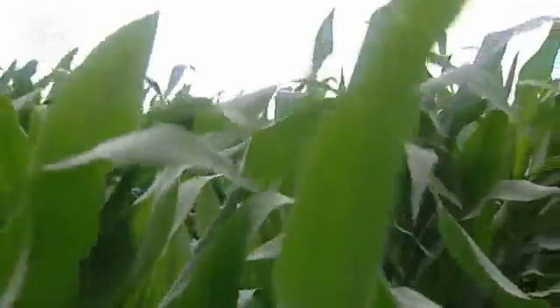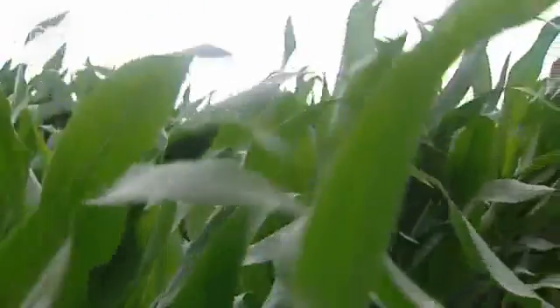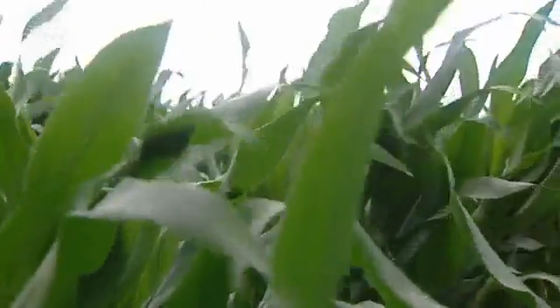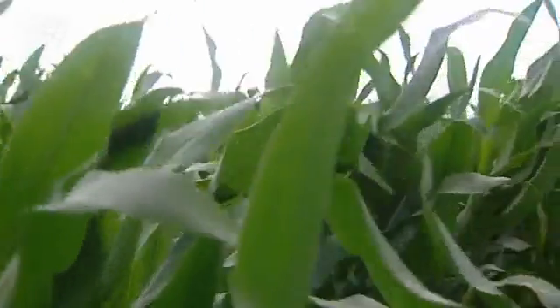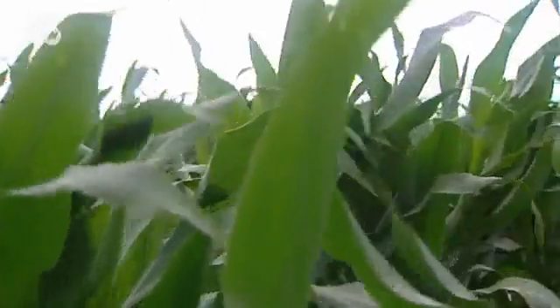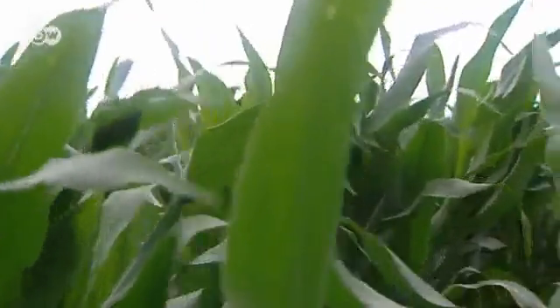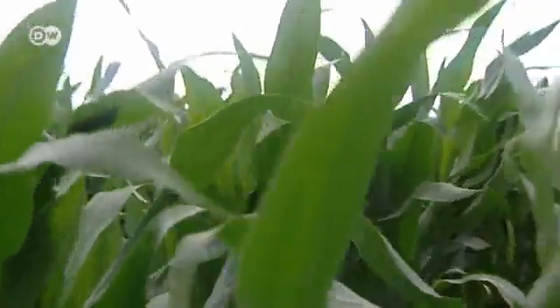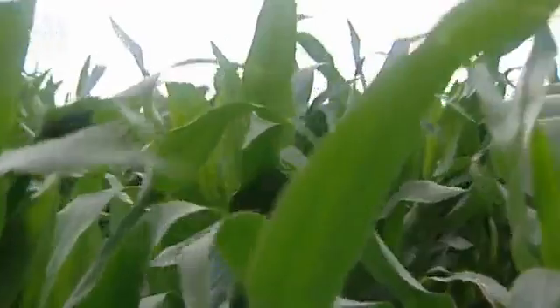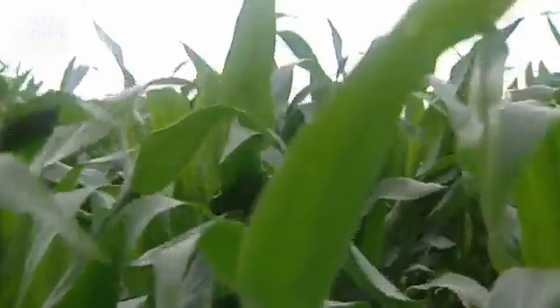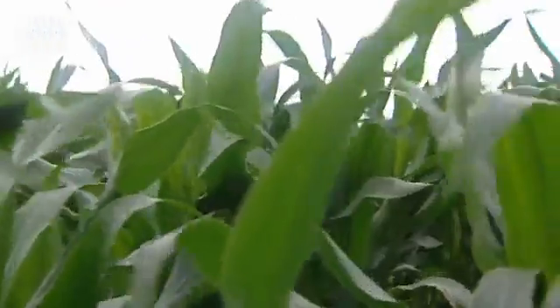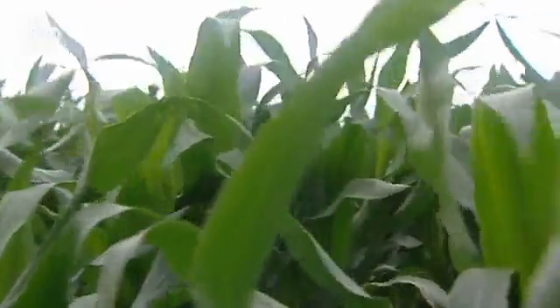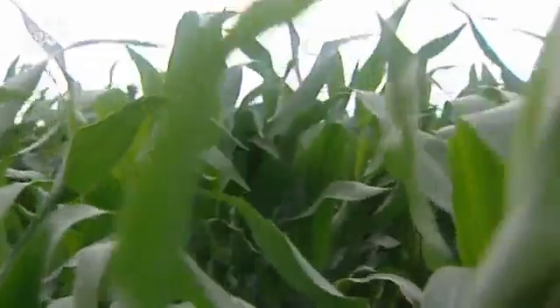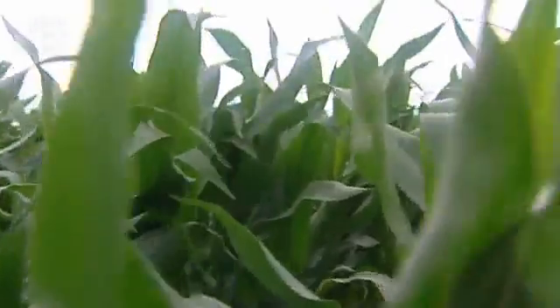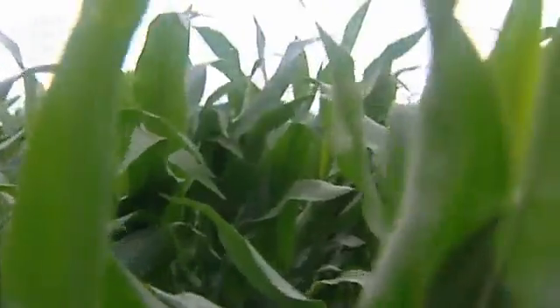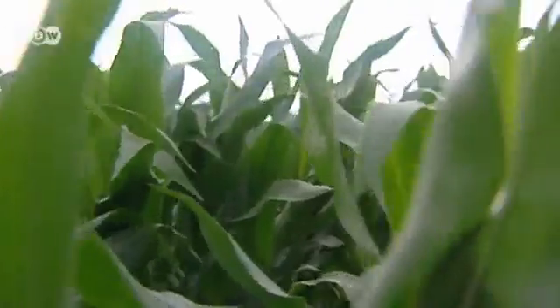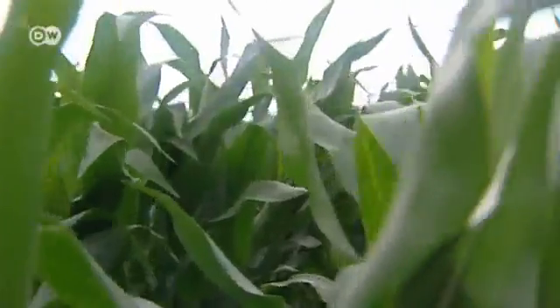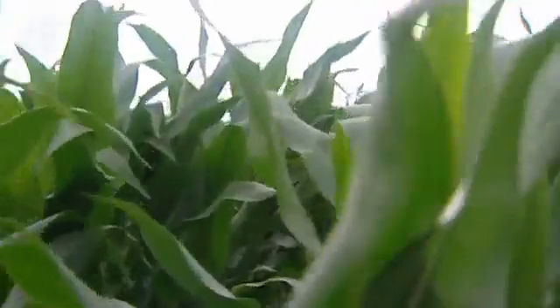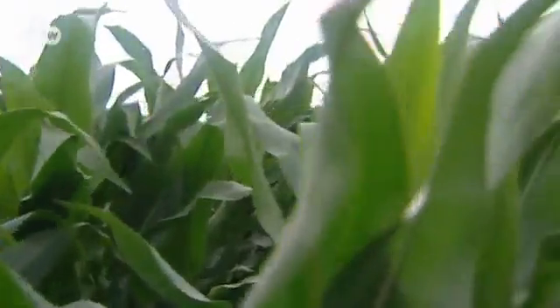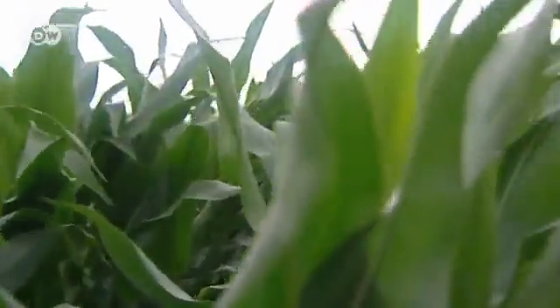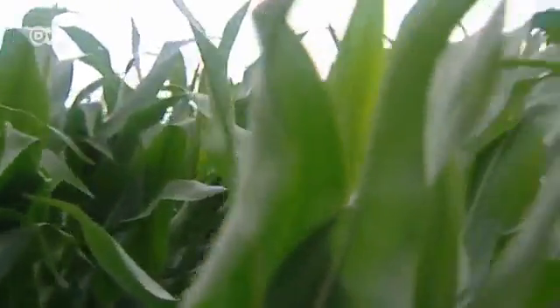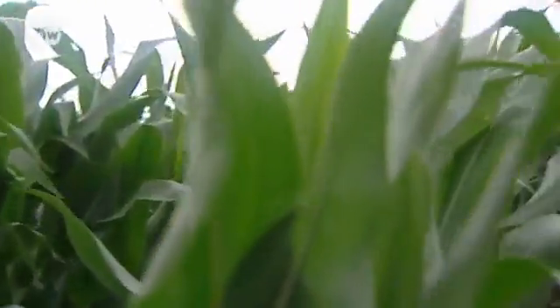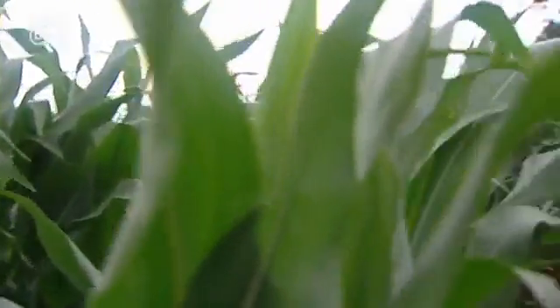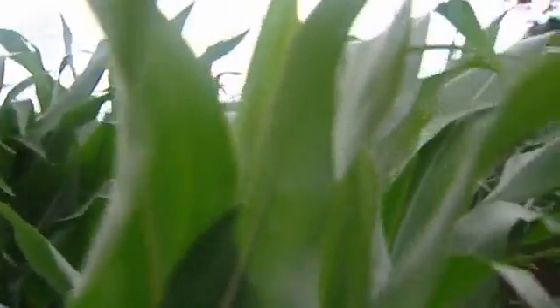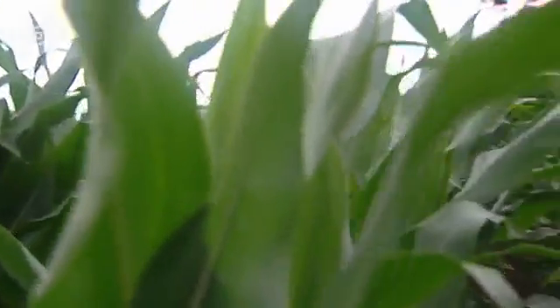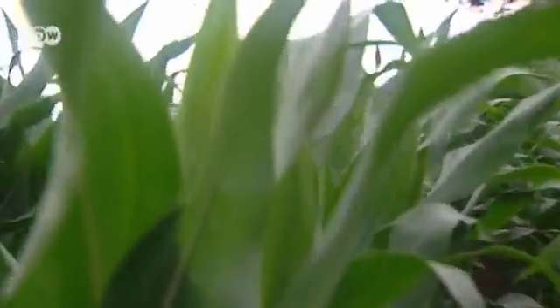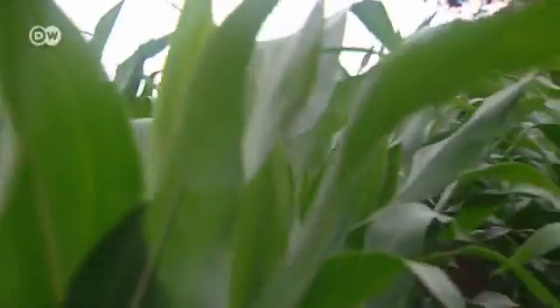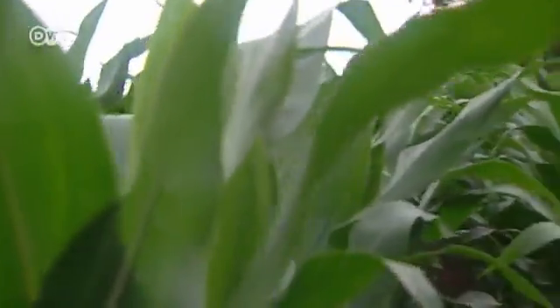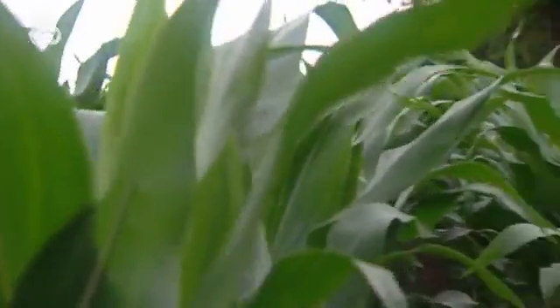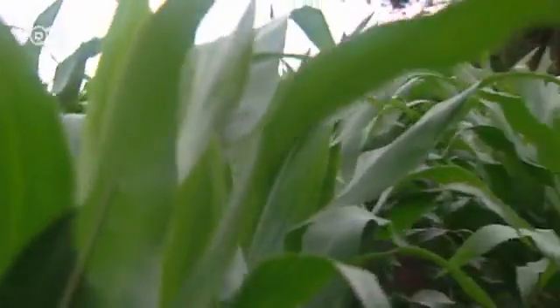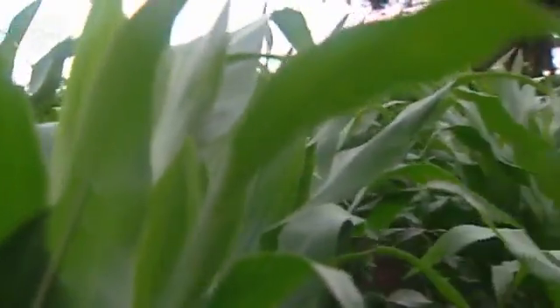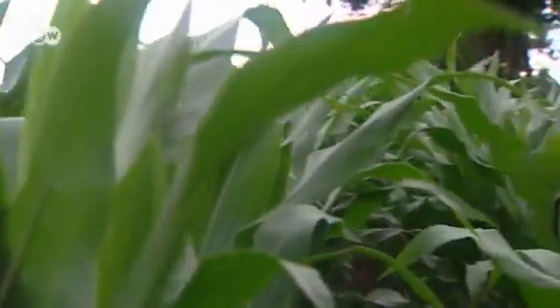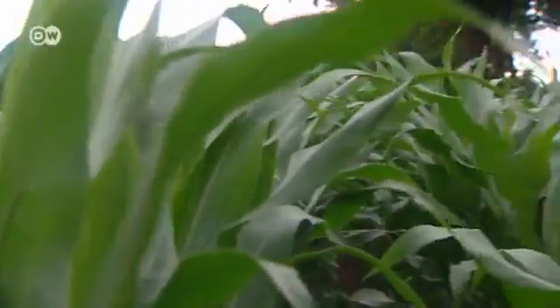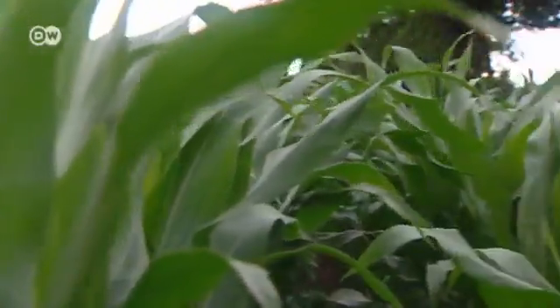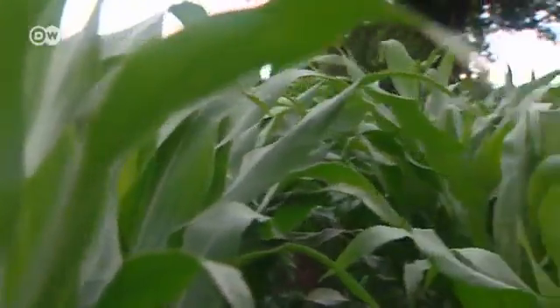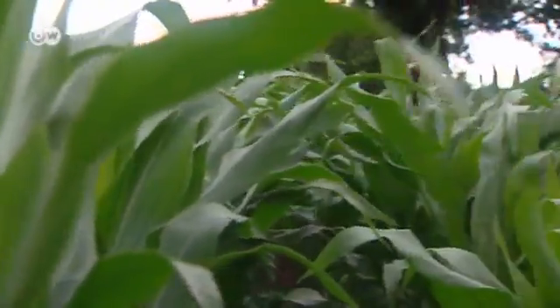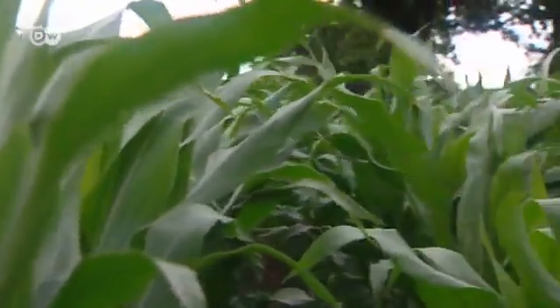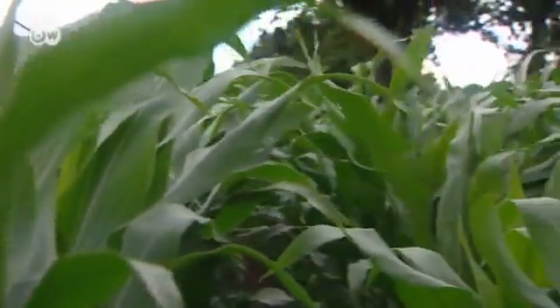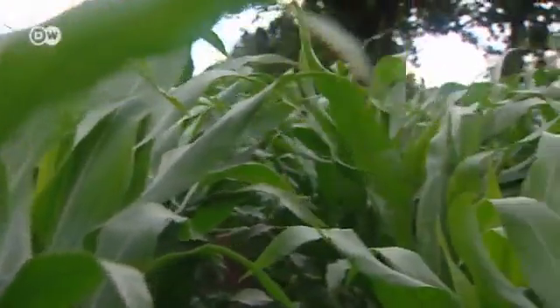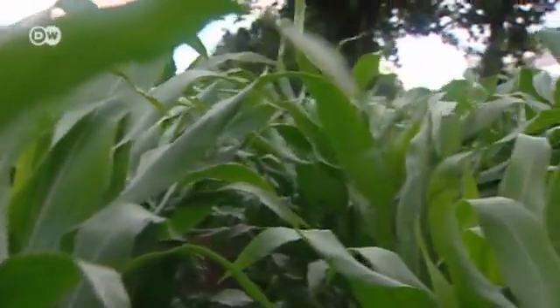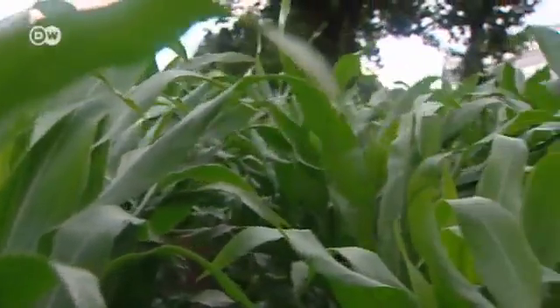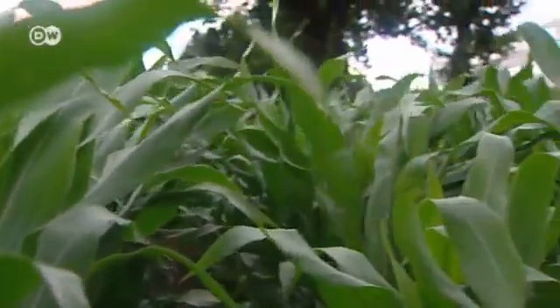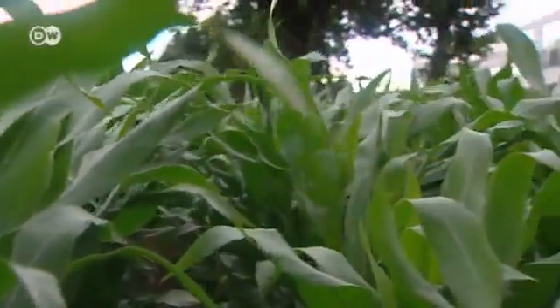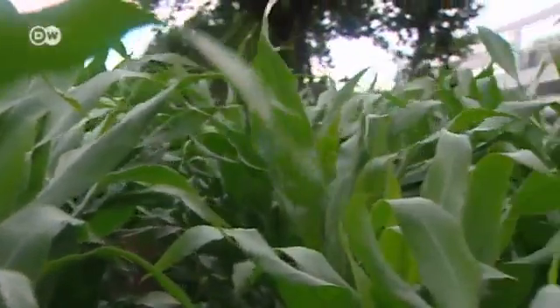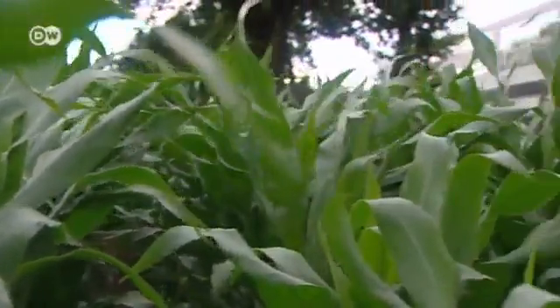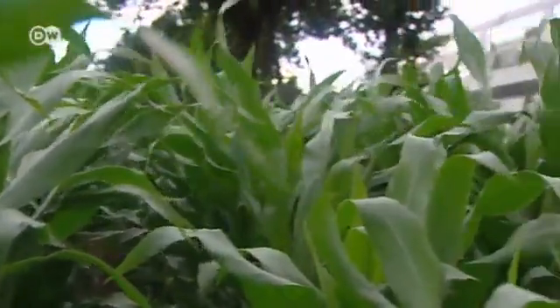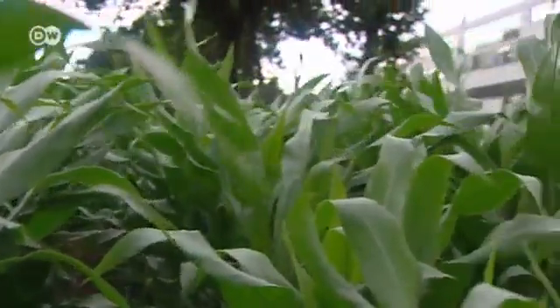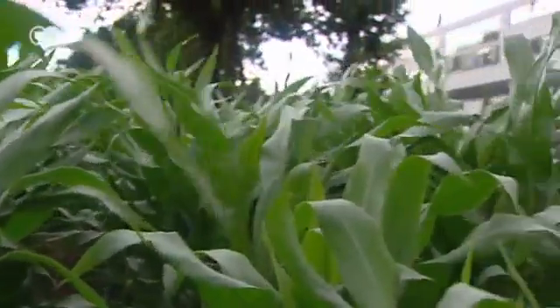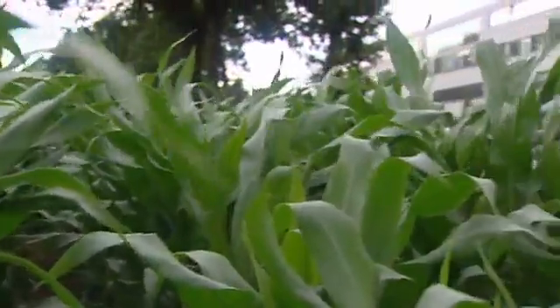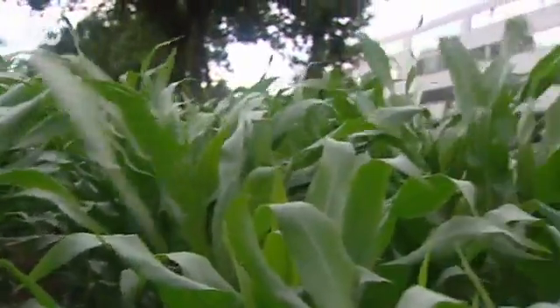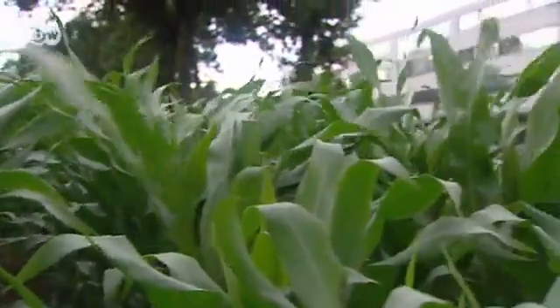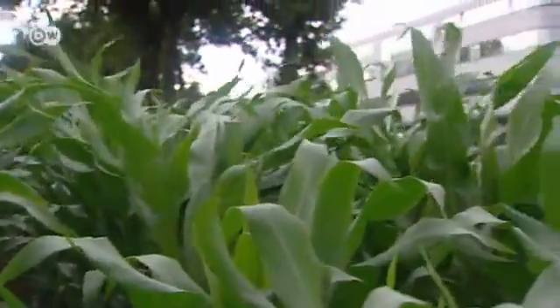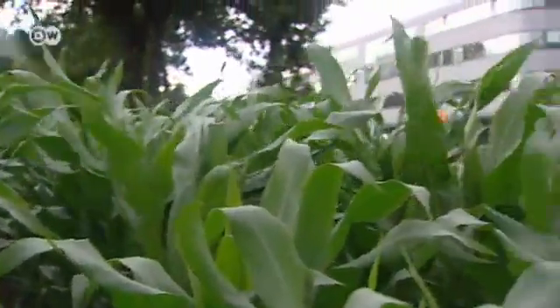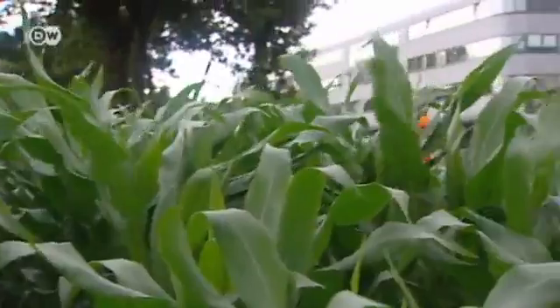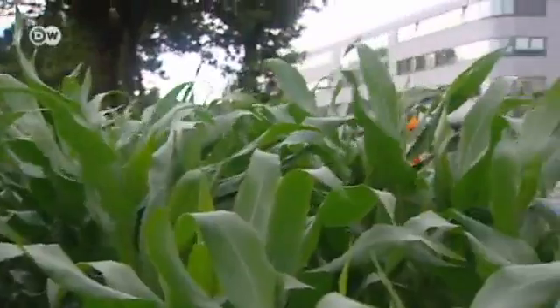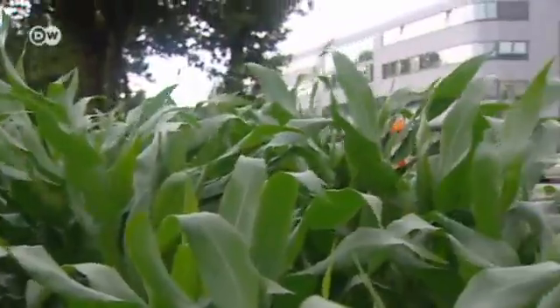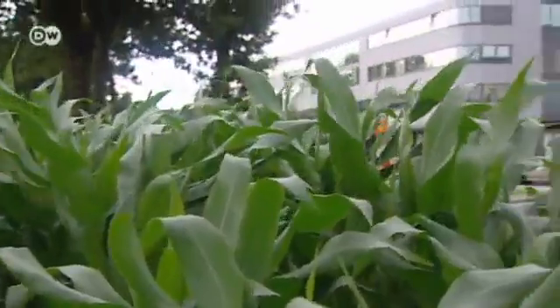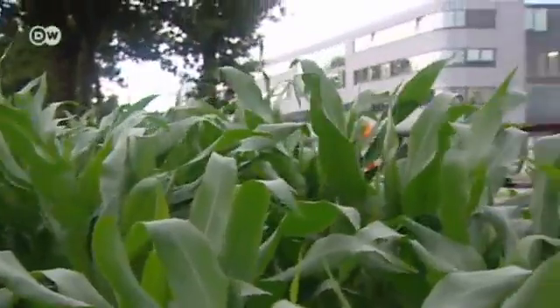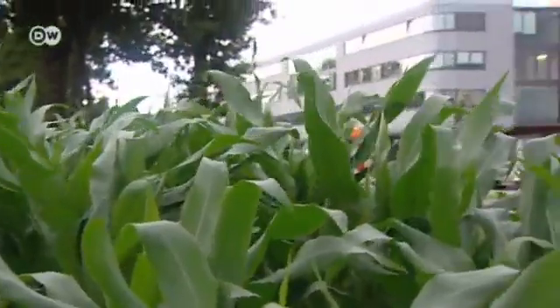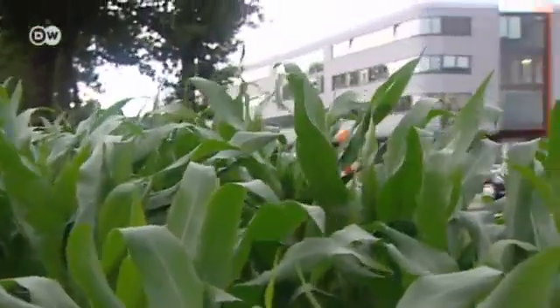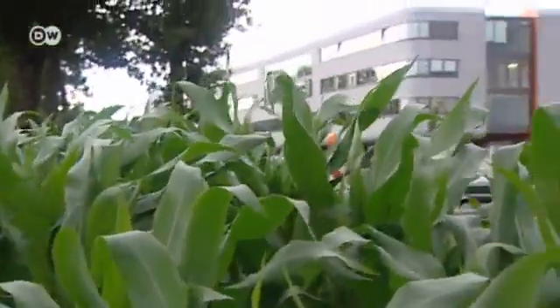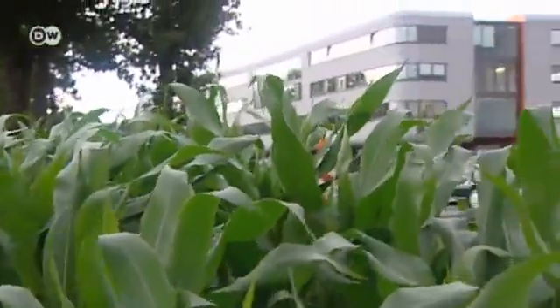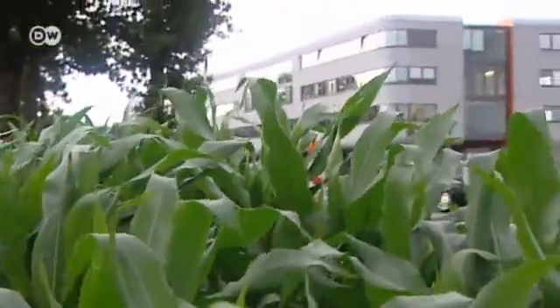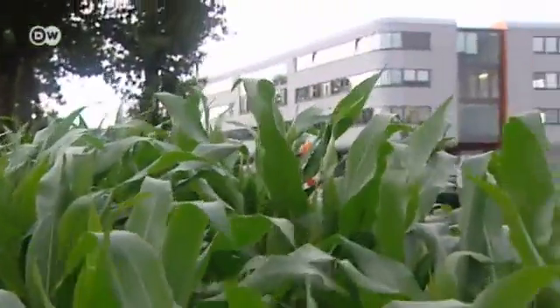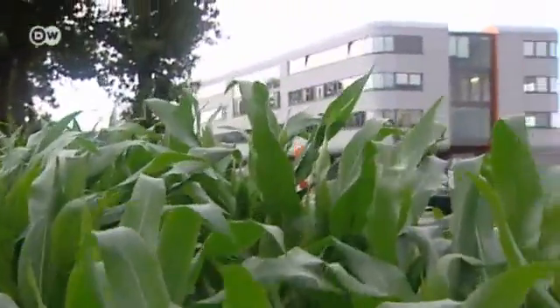Wherever you look, there's corn. It's the most lucrative crop for farmers. That's why there's too much of it being grown.